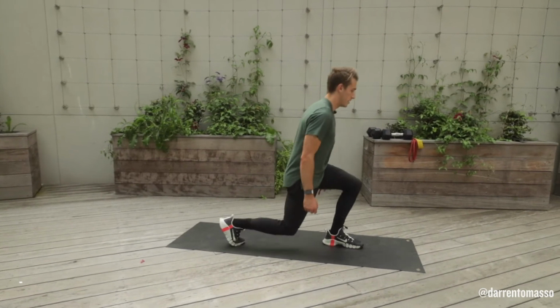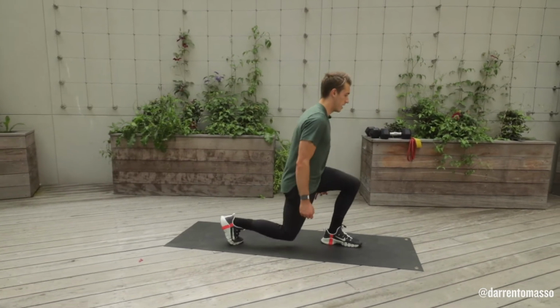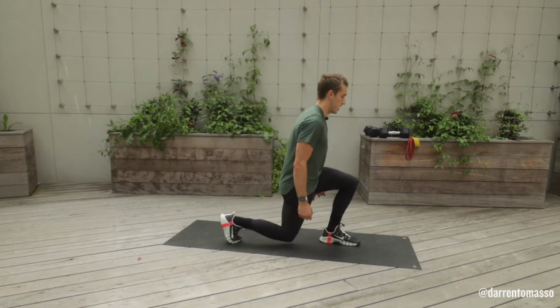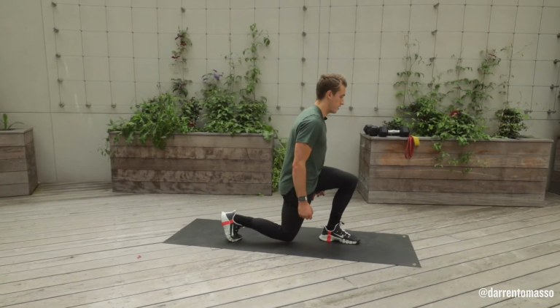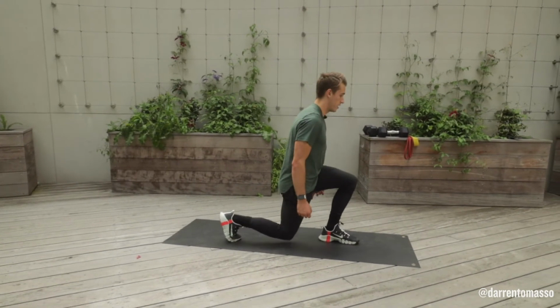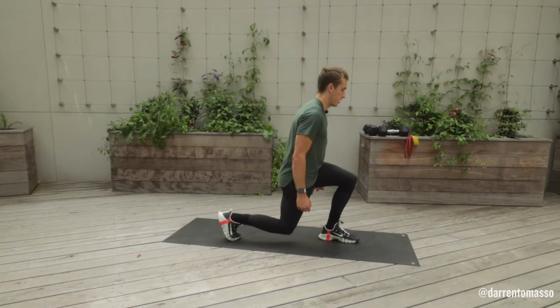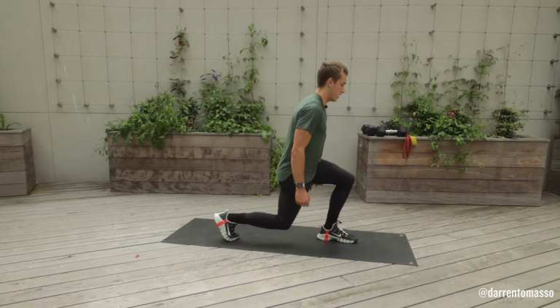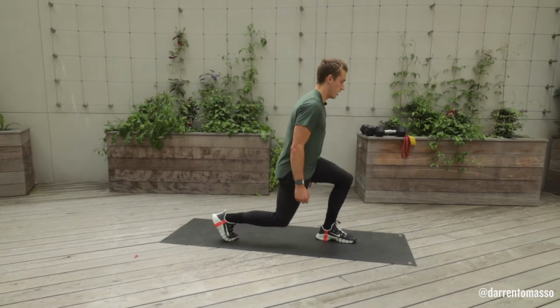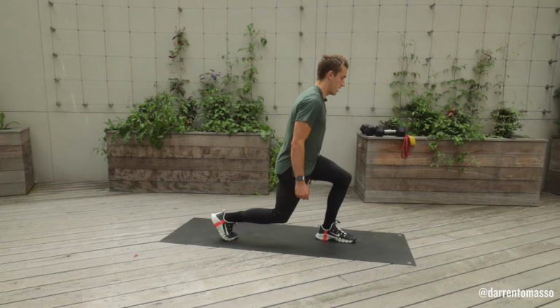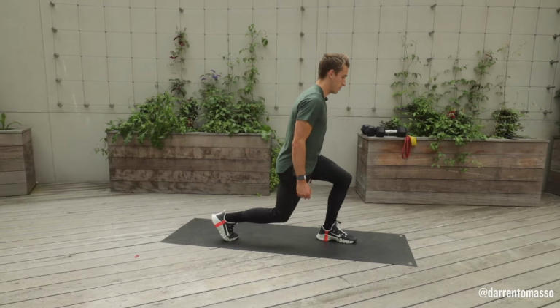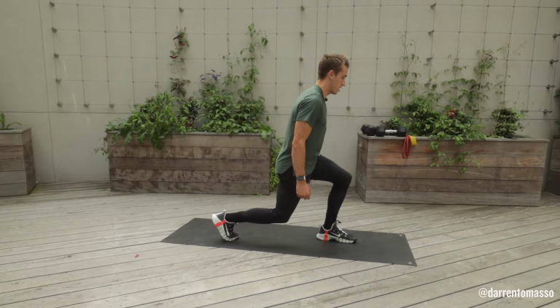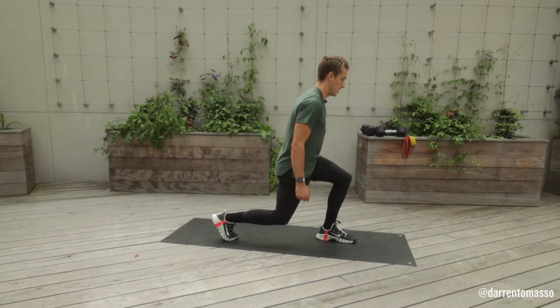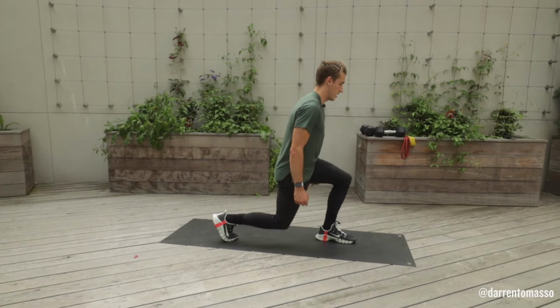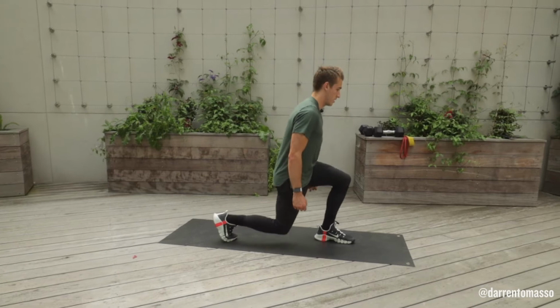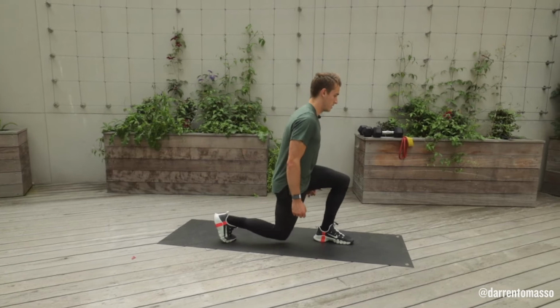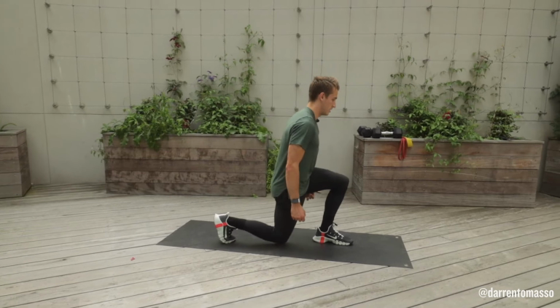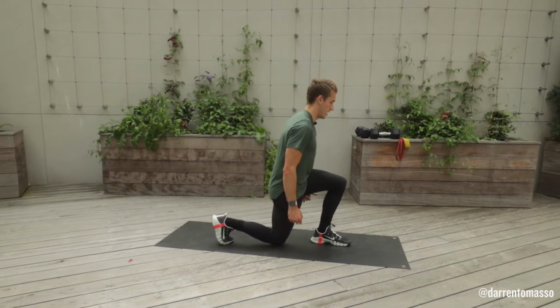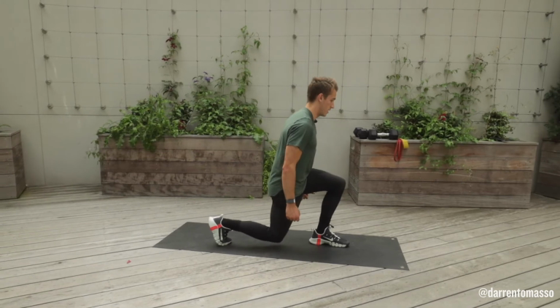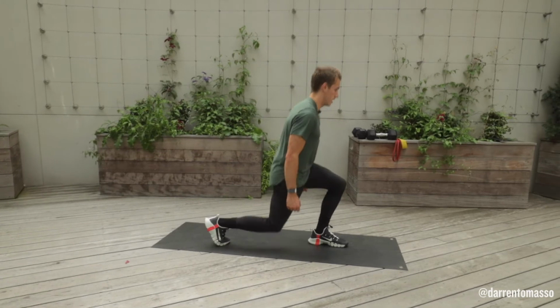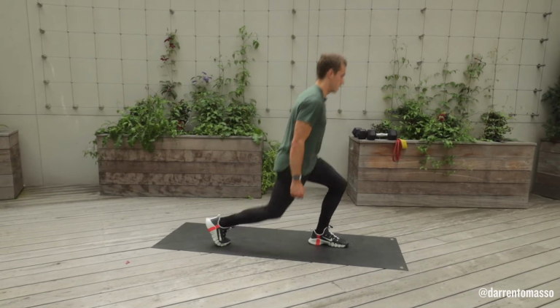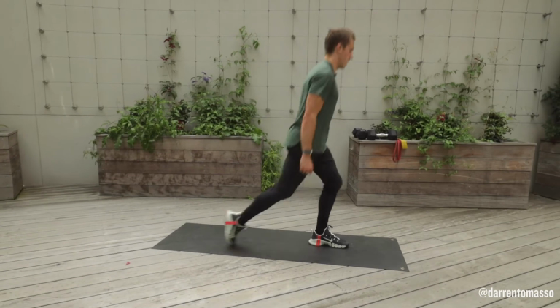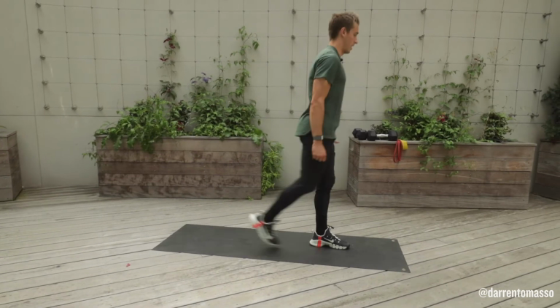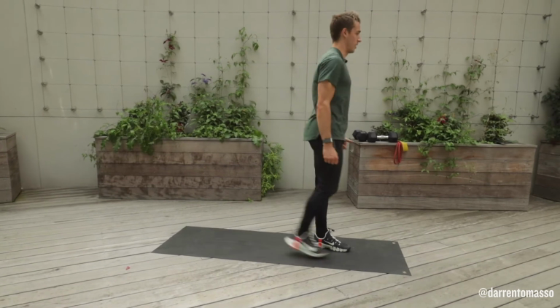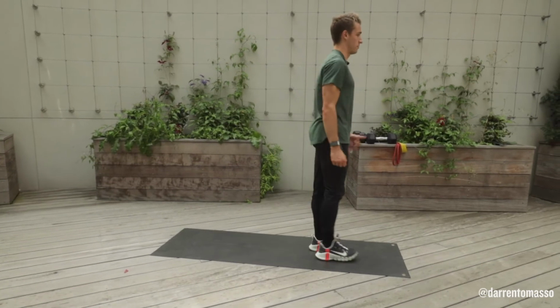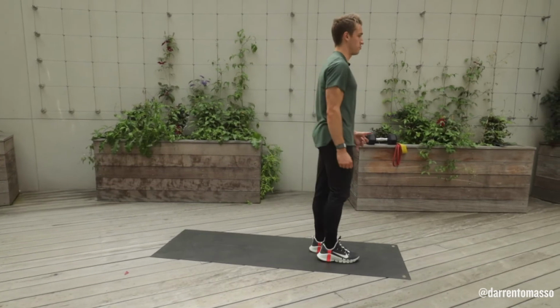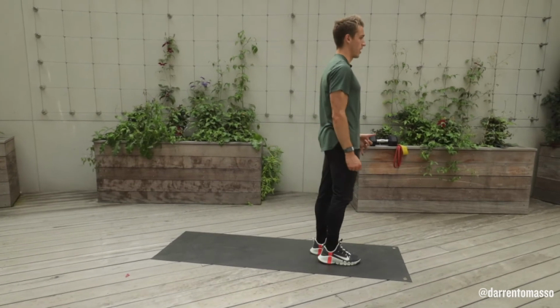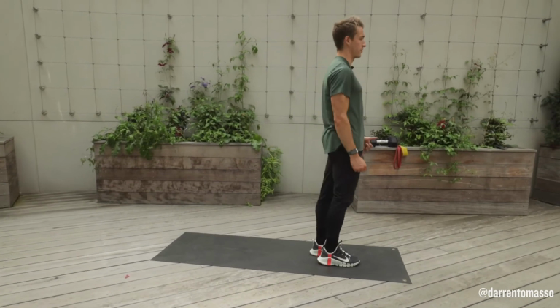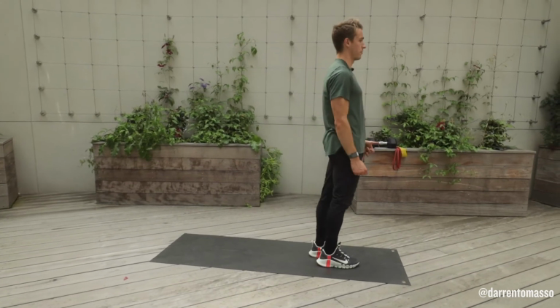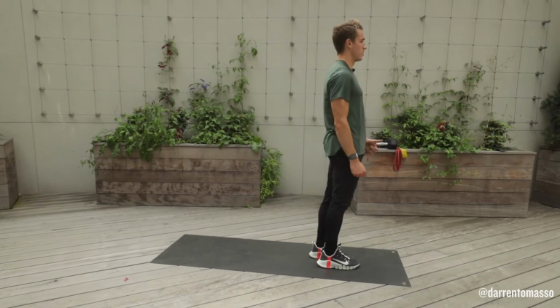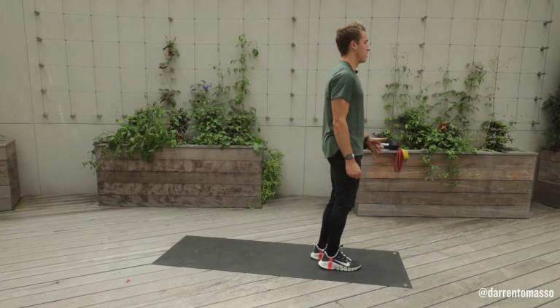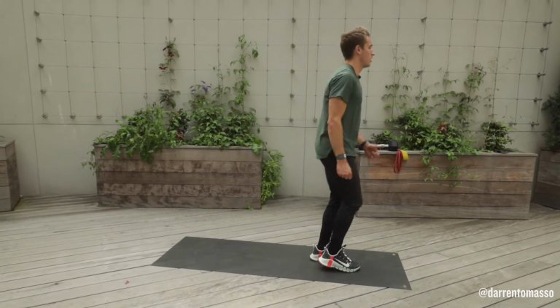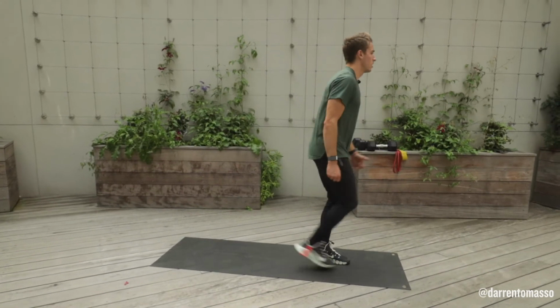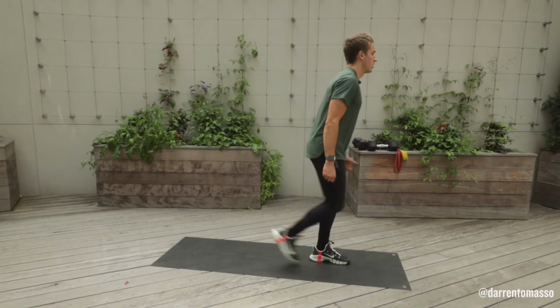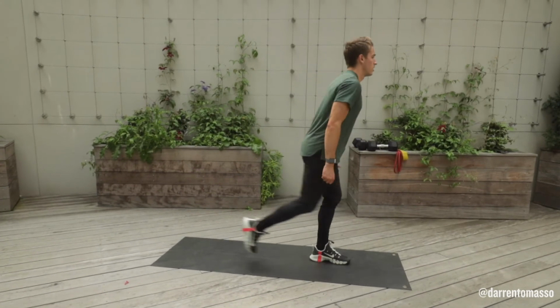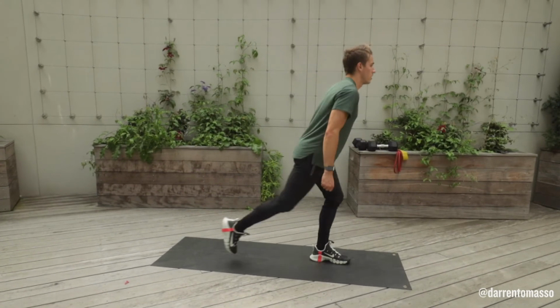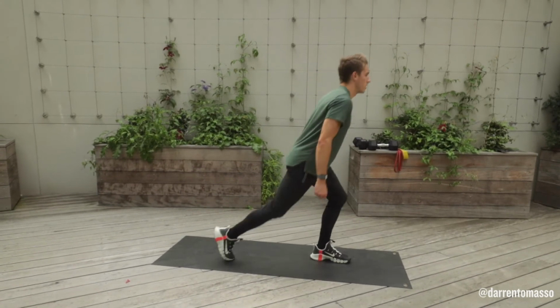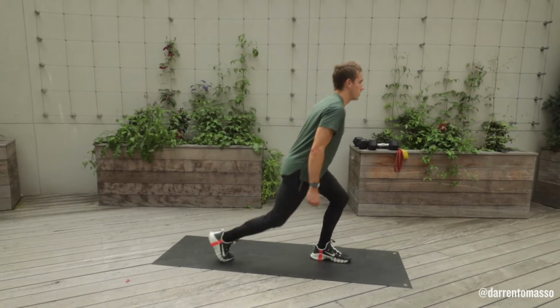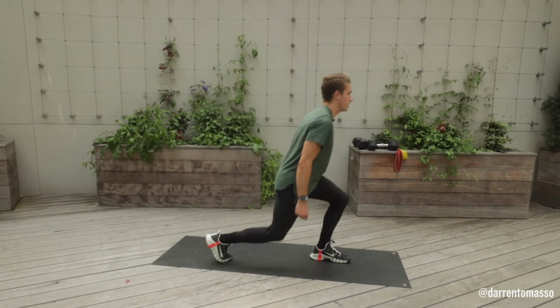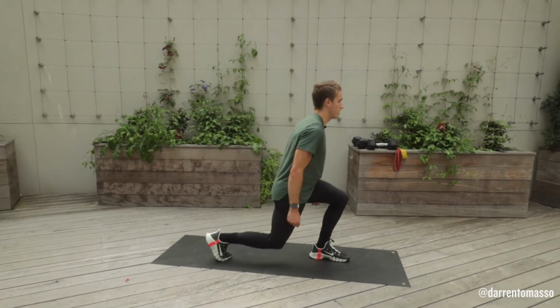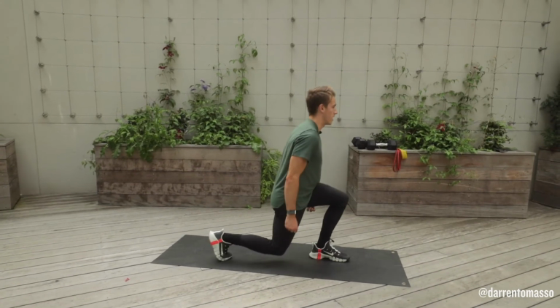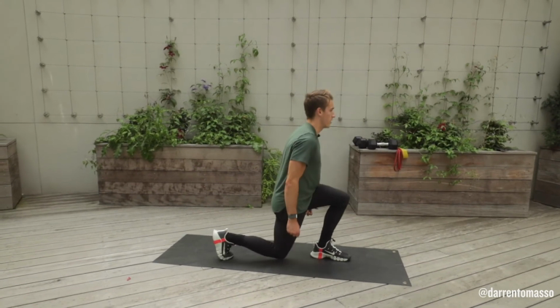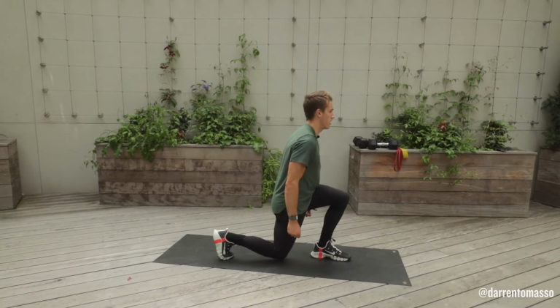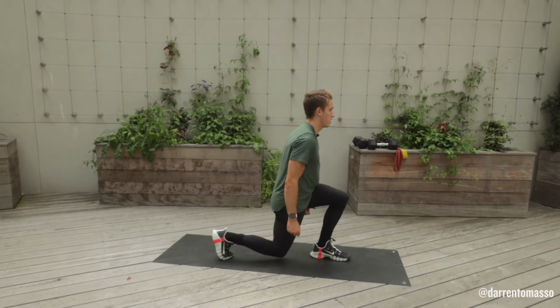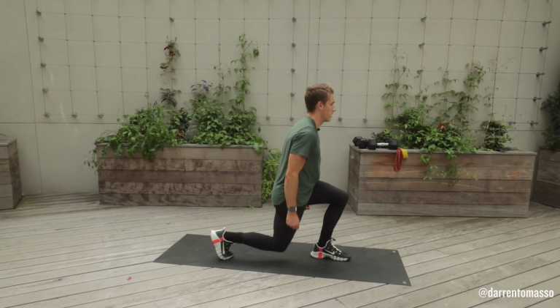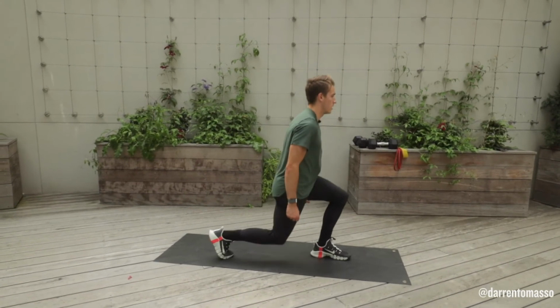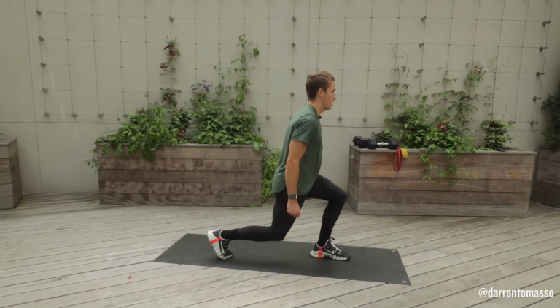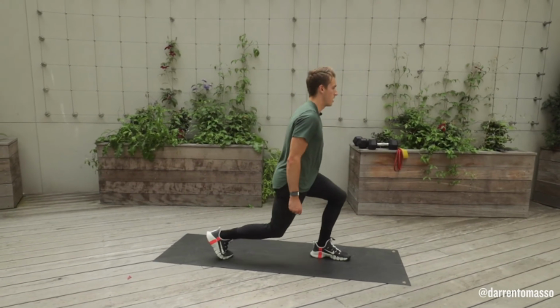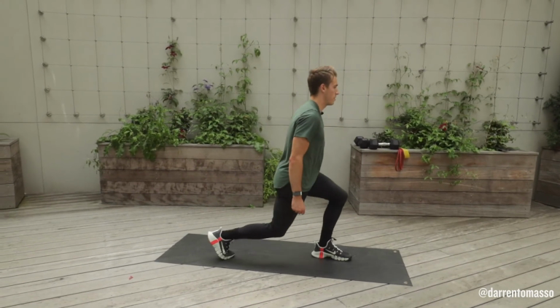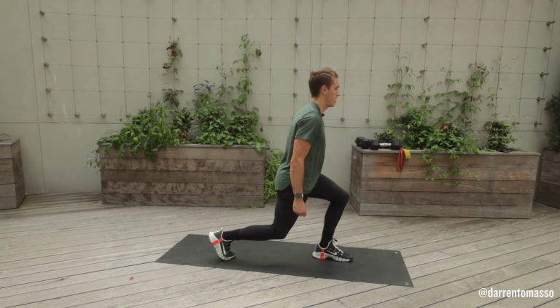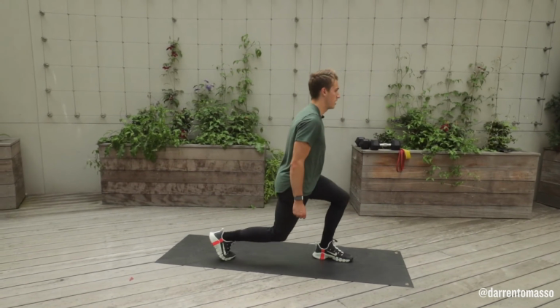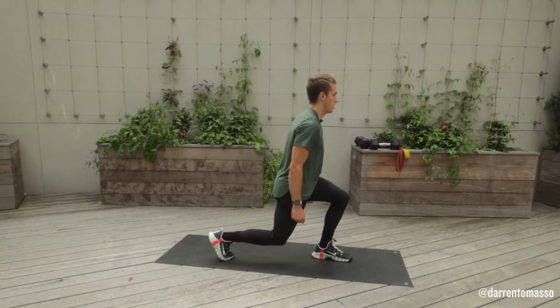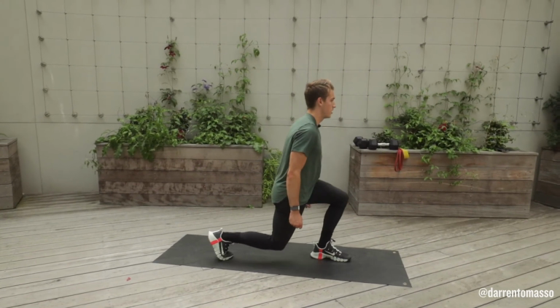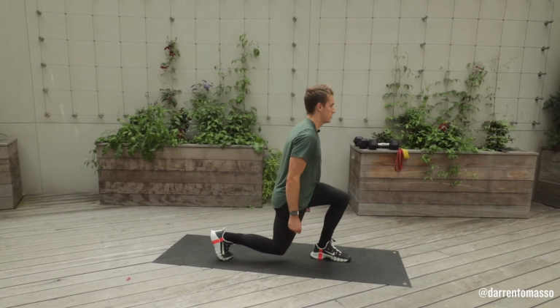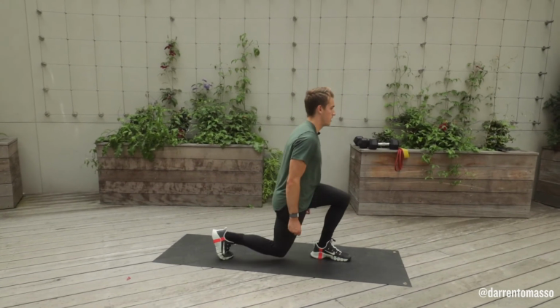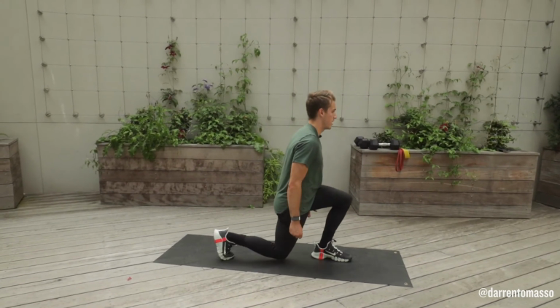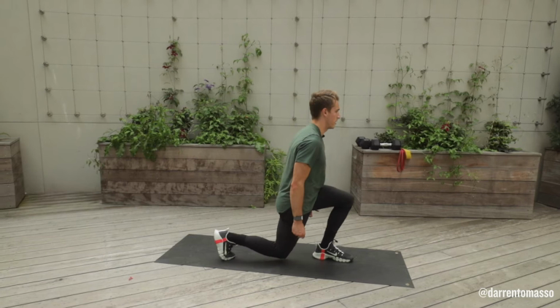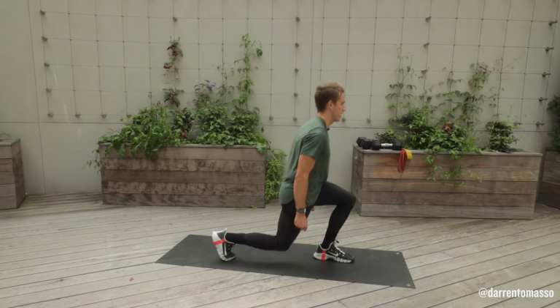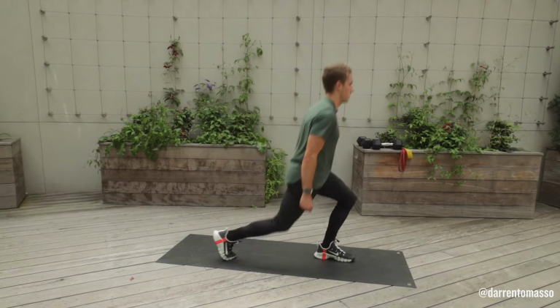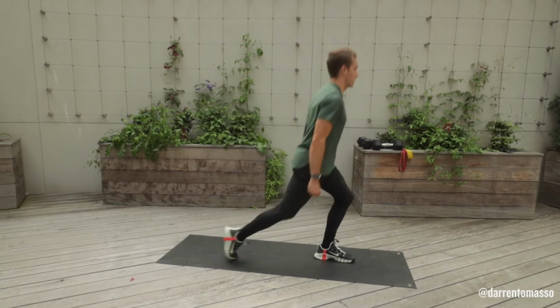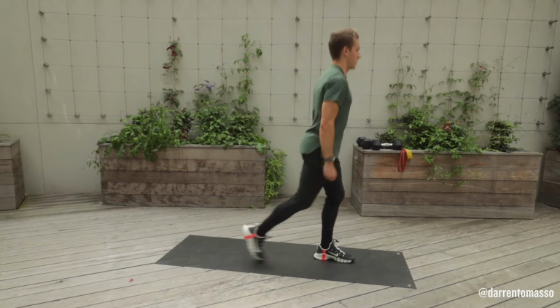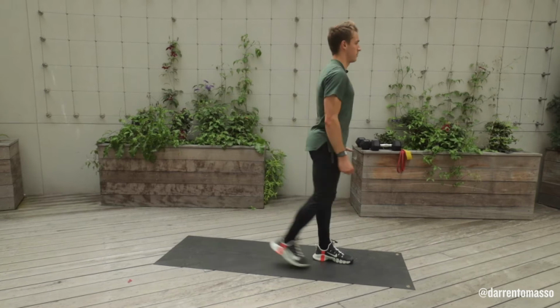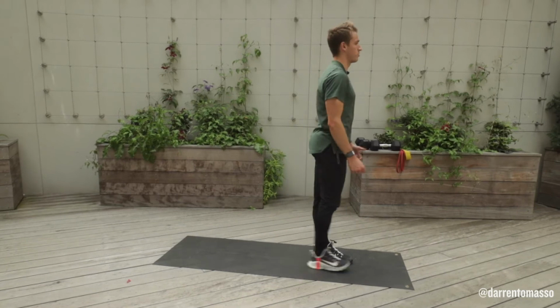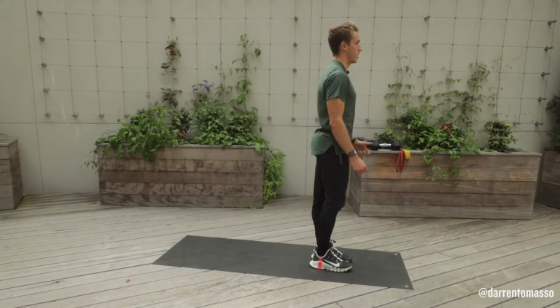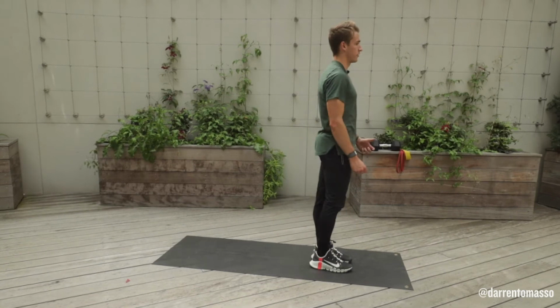Down, up, down, and press. Down, up, down, and press.